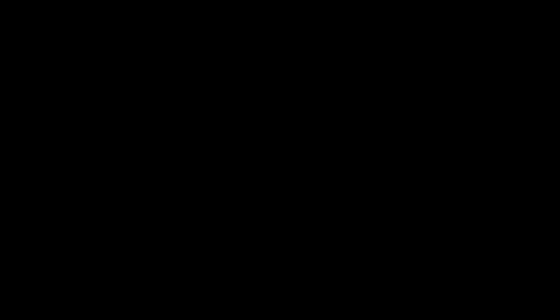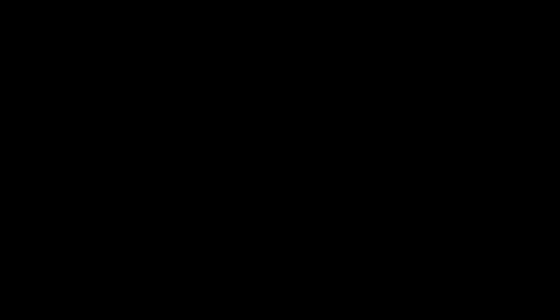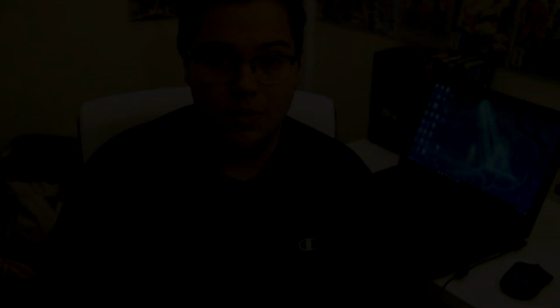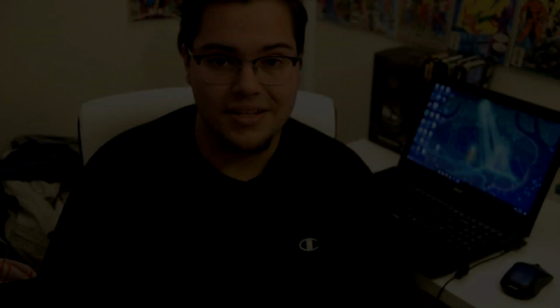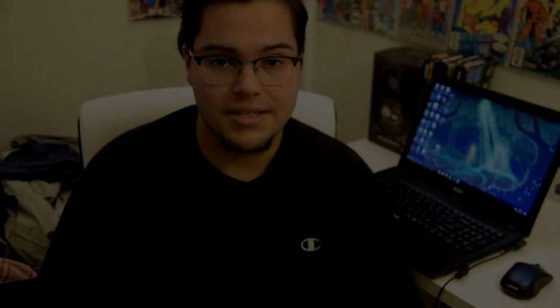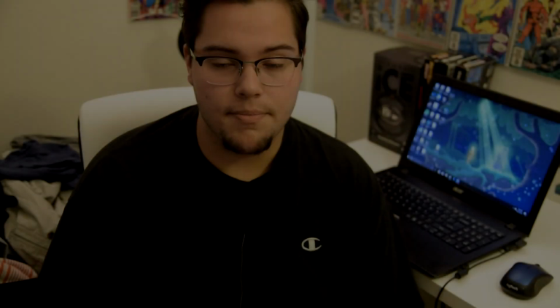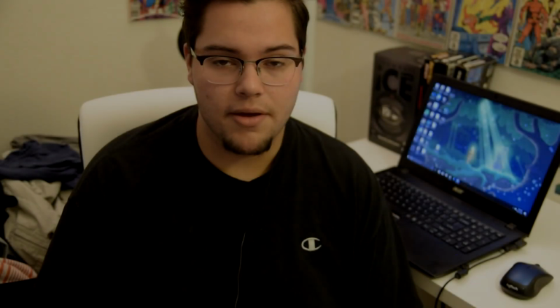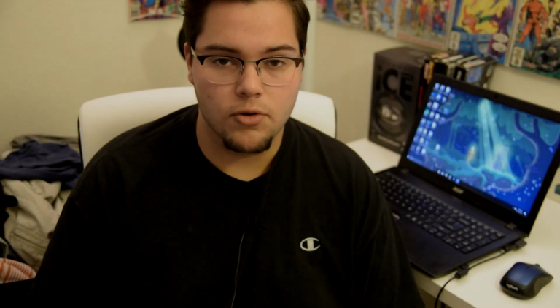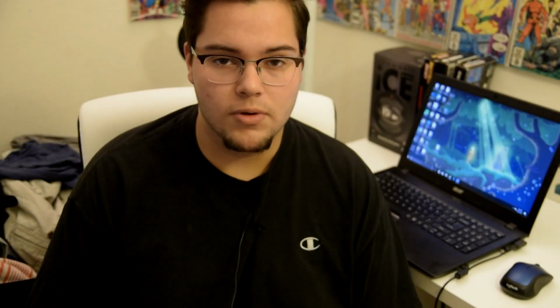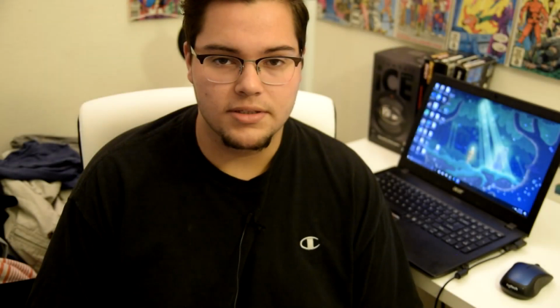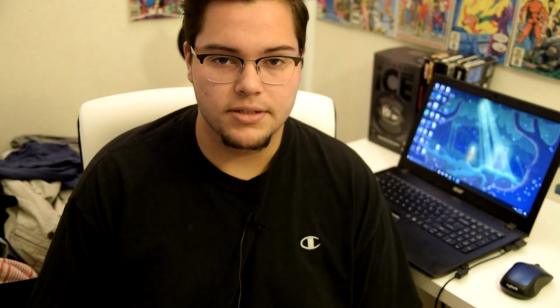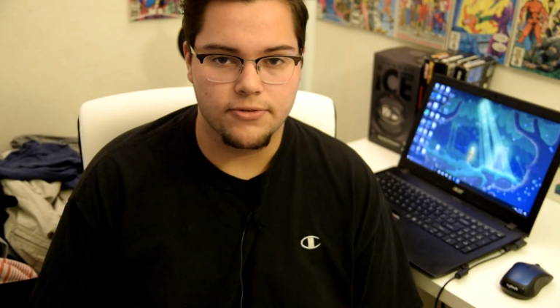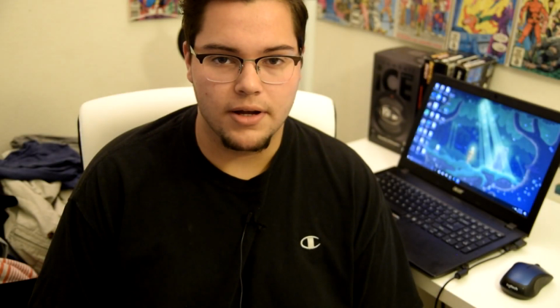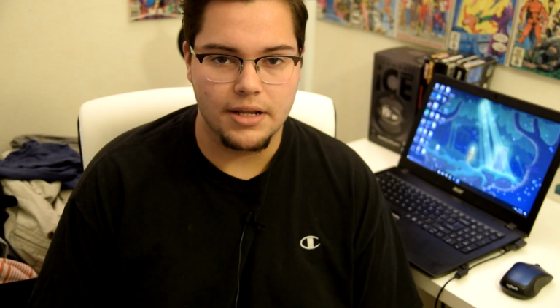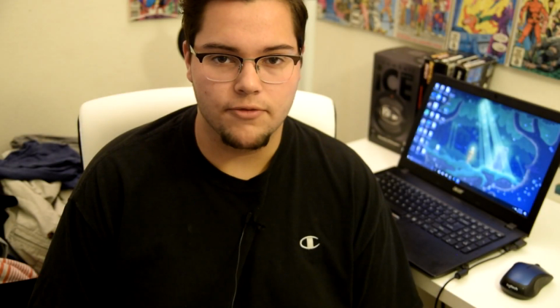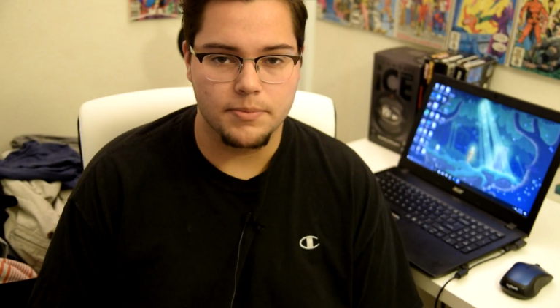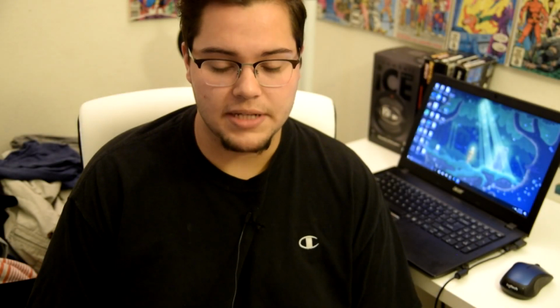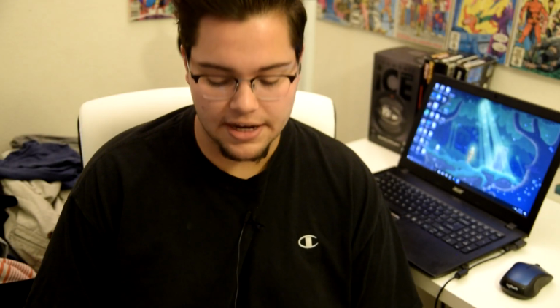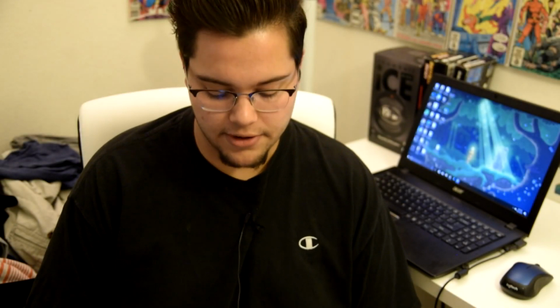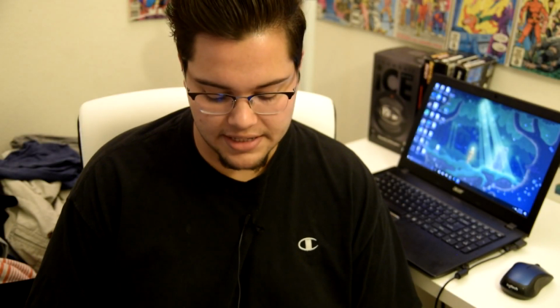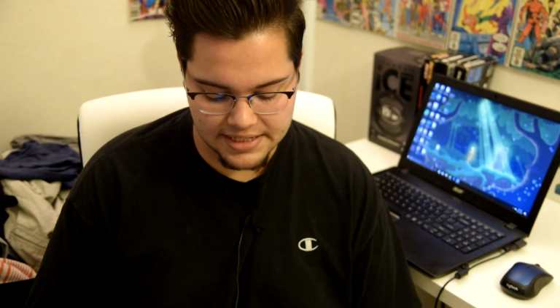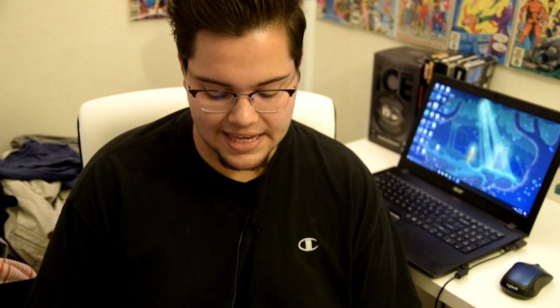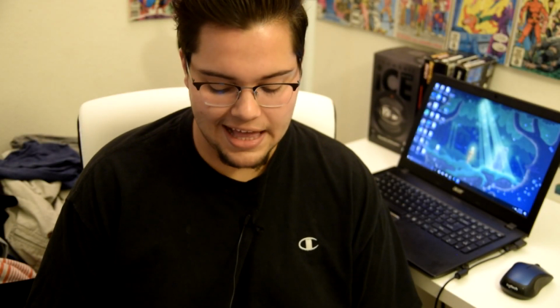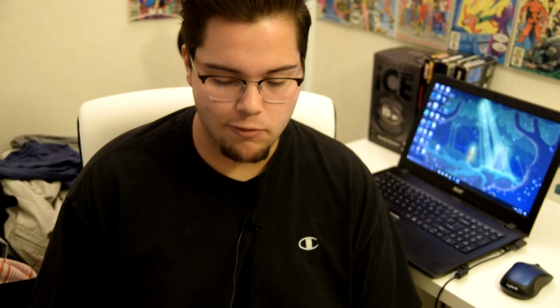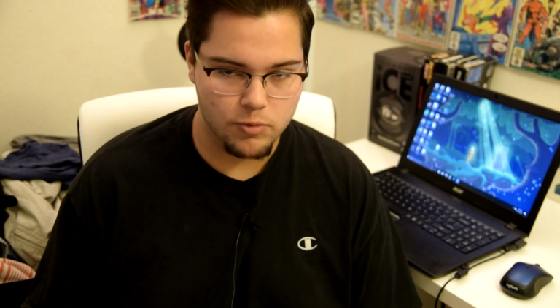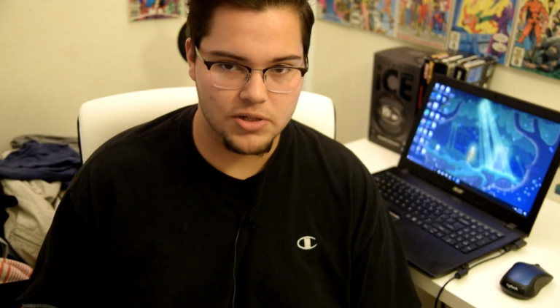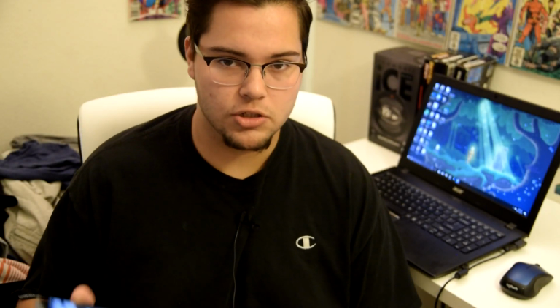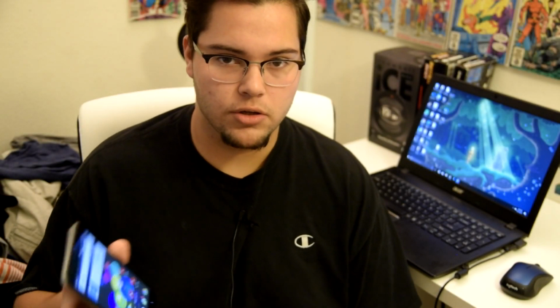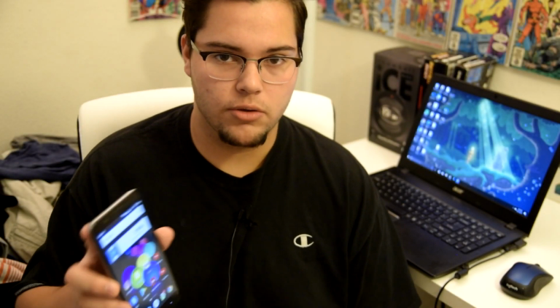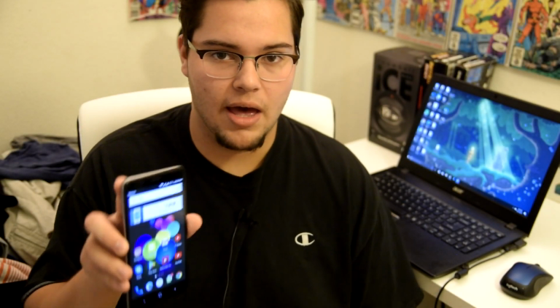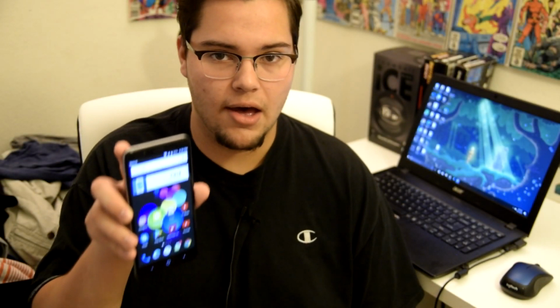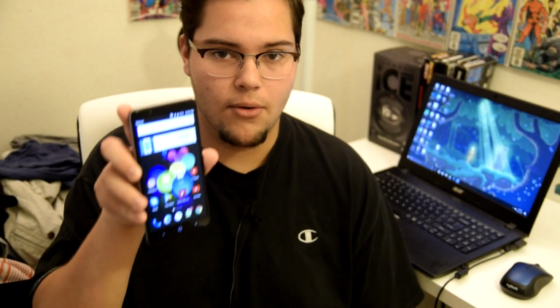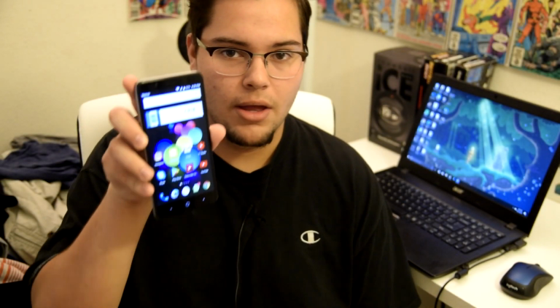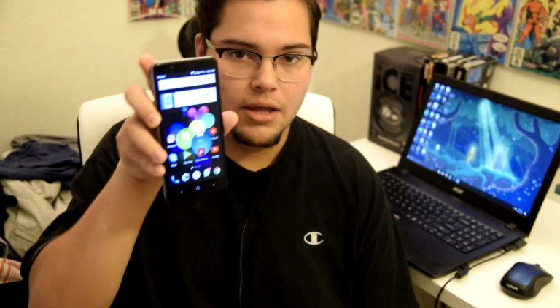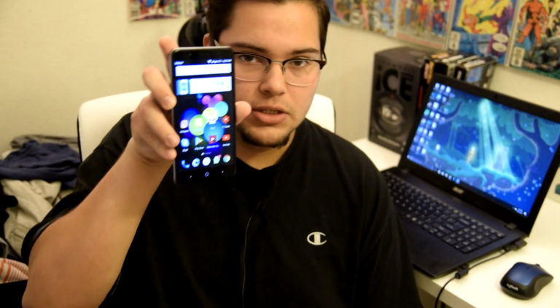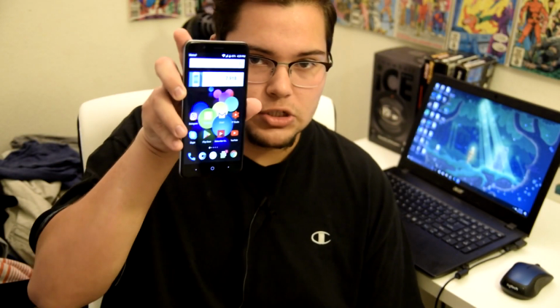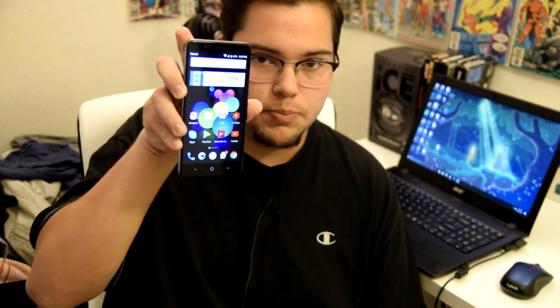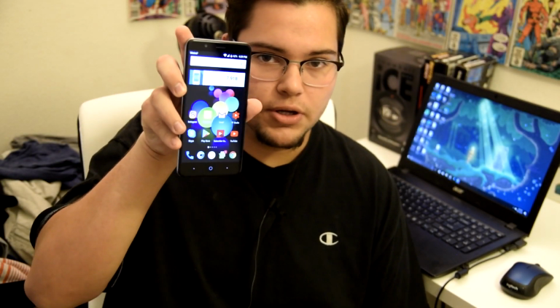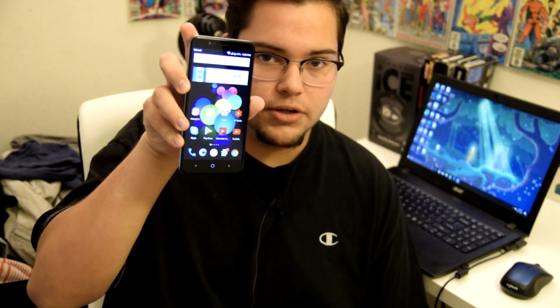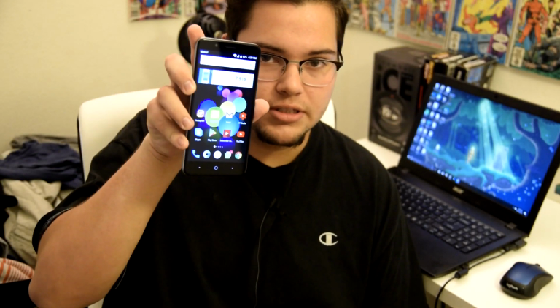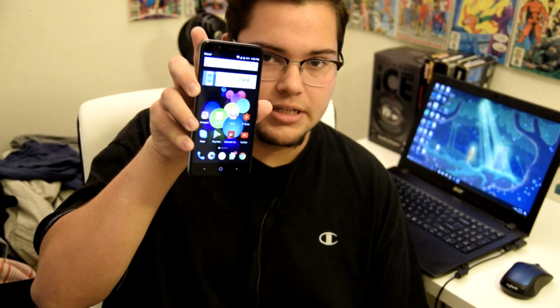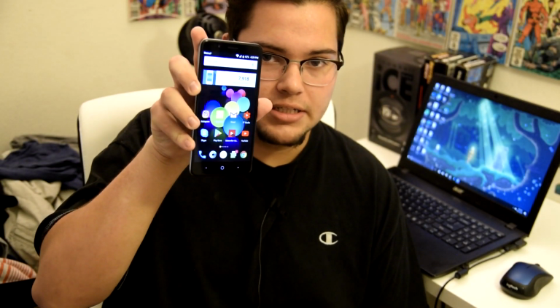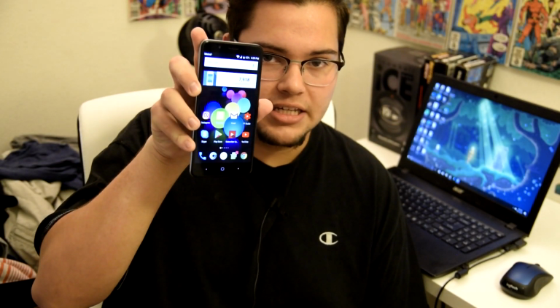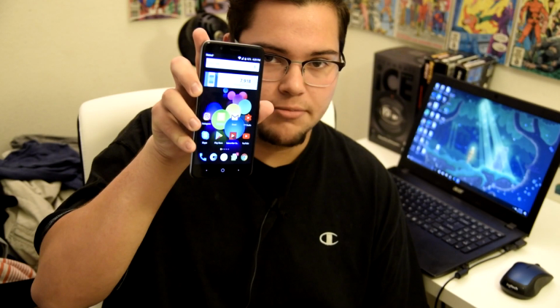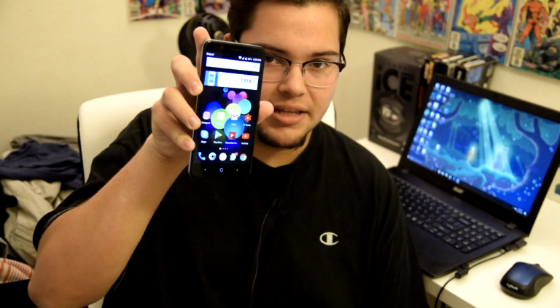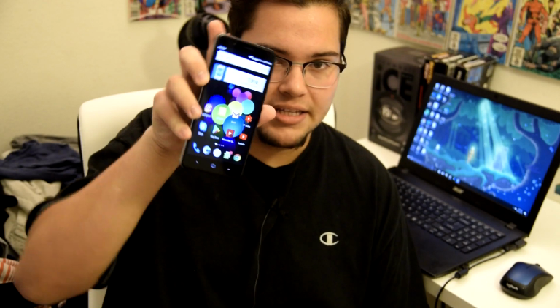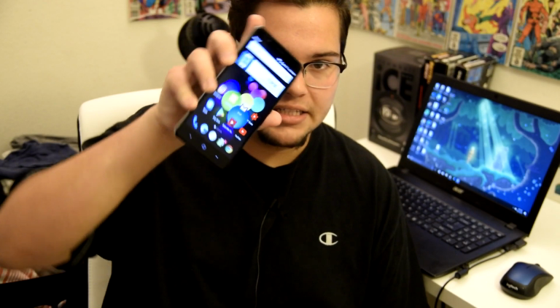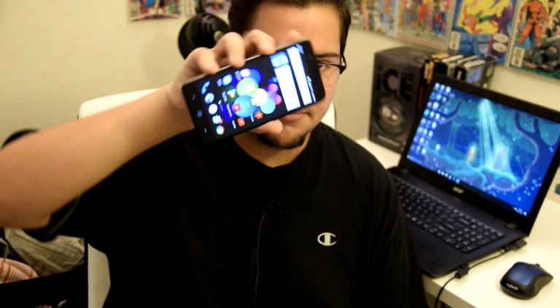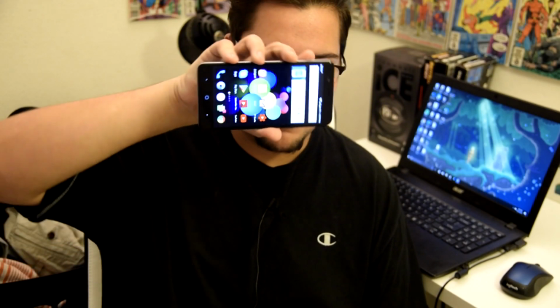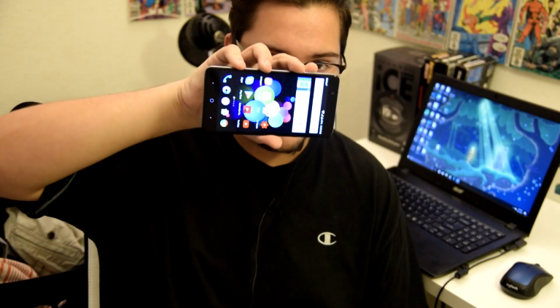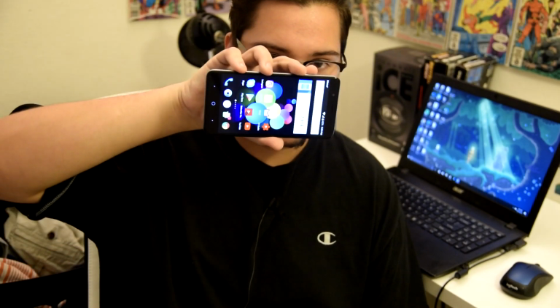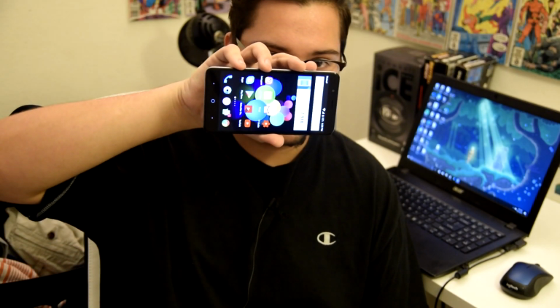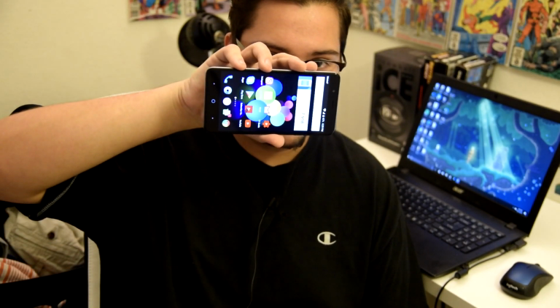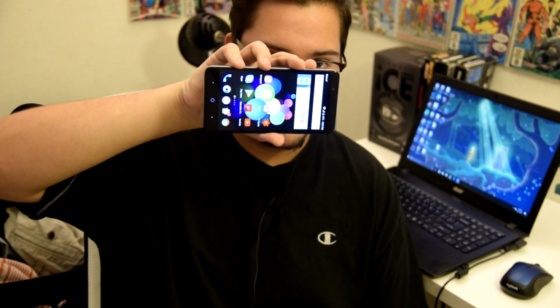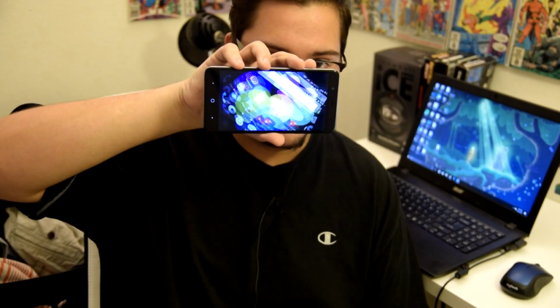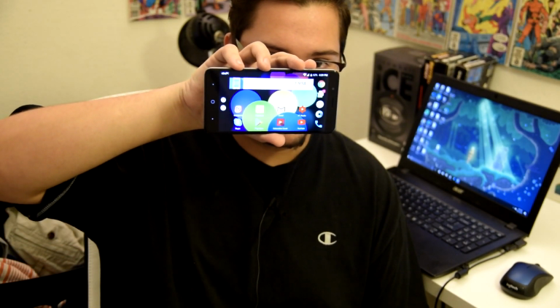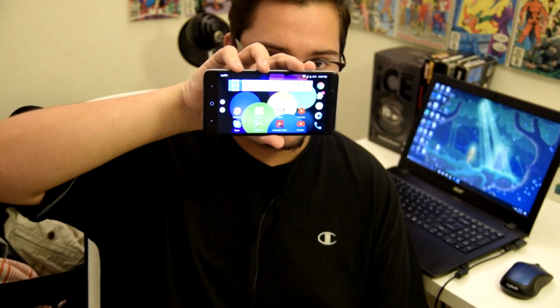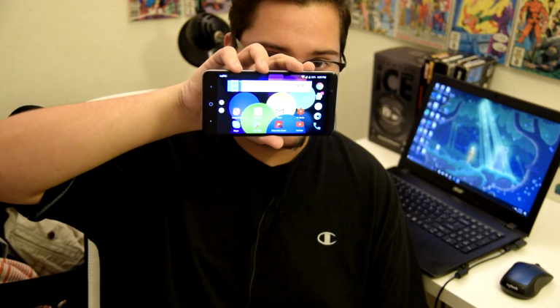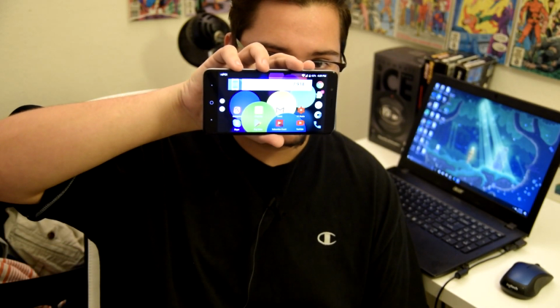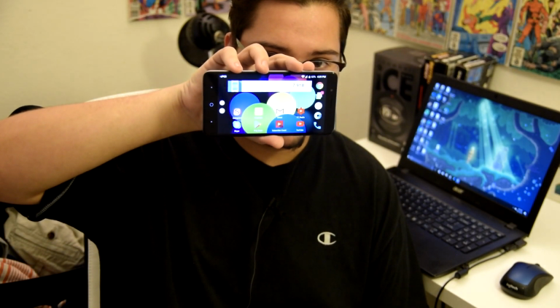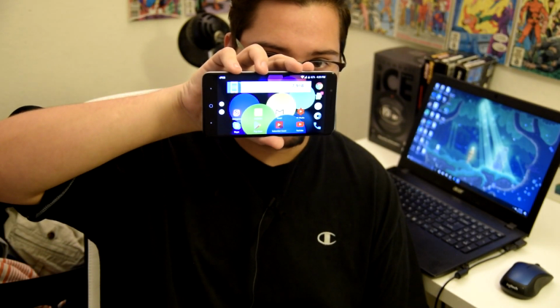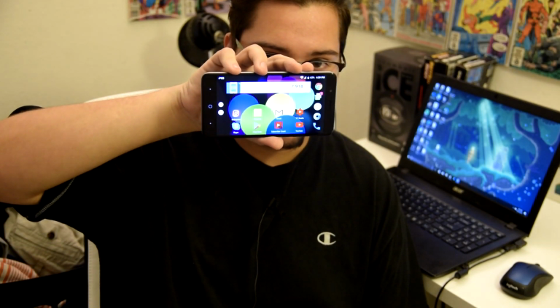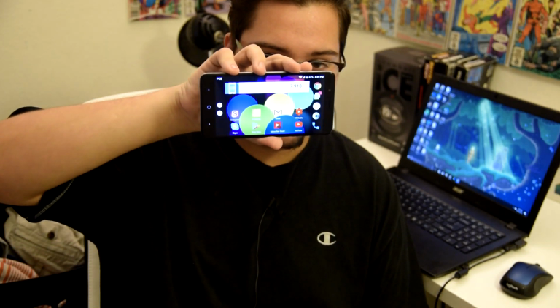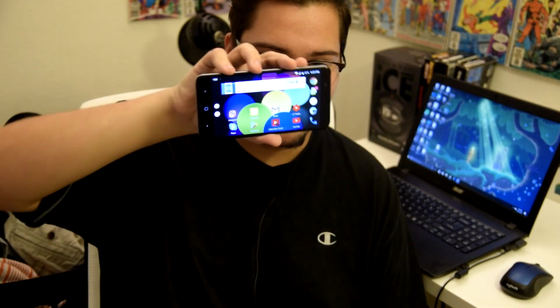What is up everyone, Stefan here from TechRite. Today I will be showing you how to put your ZTE Blade Z Max in landscape mode.